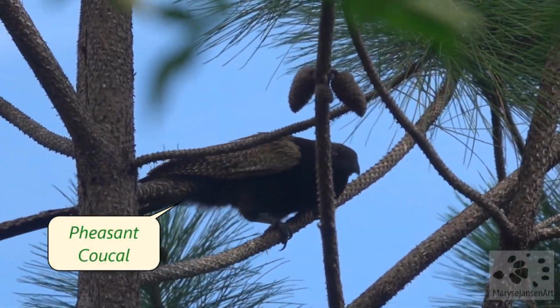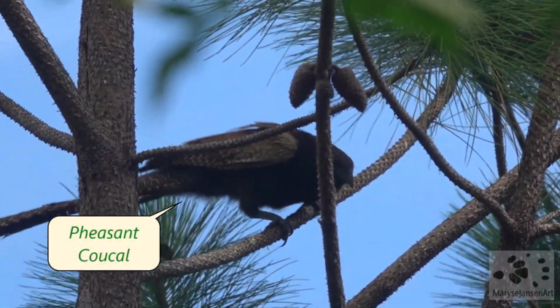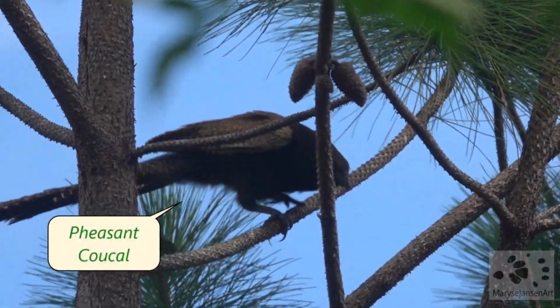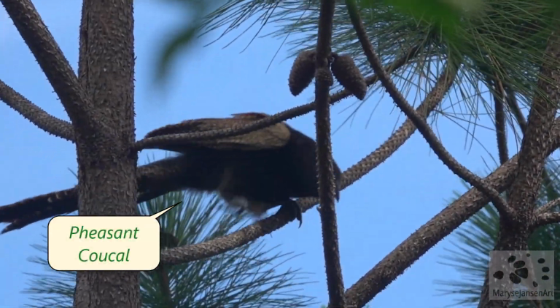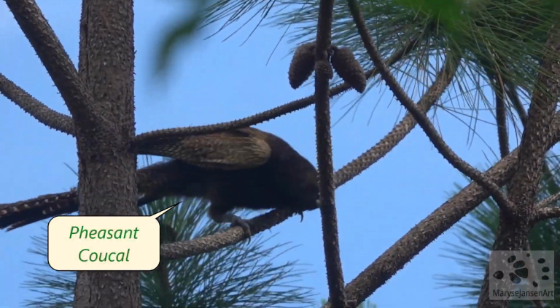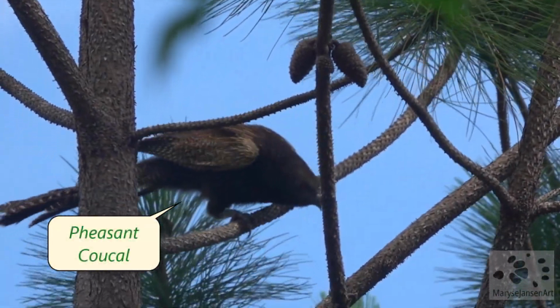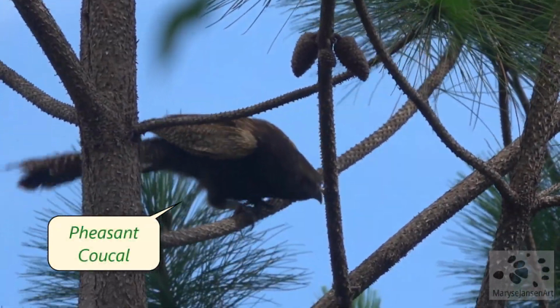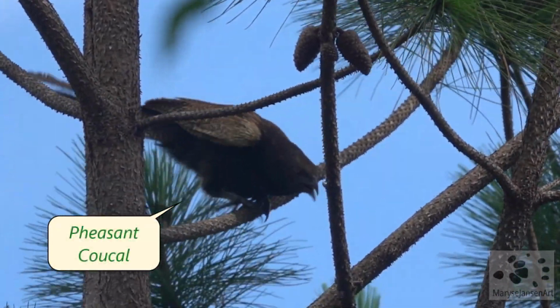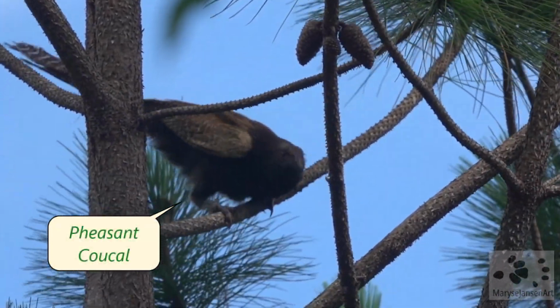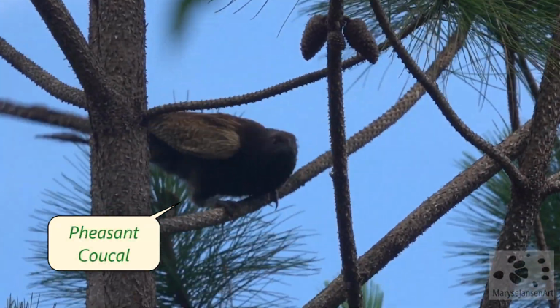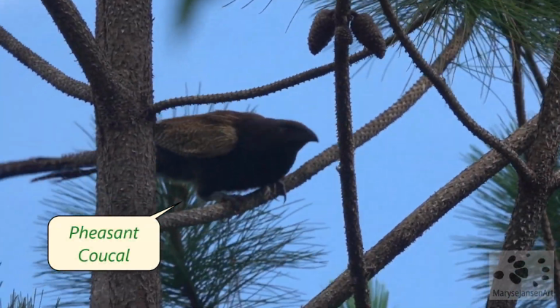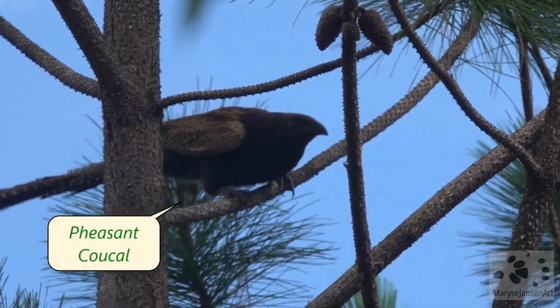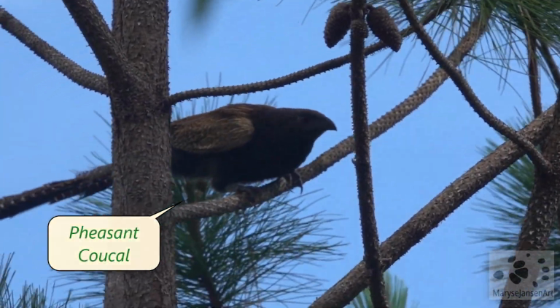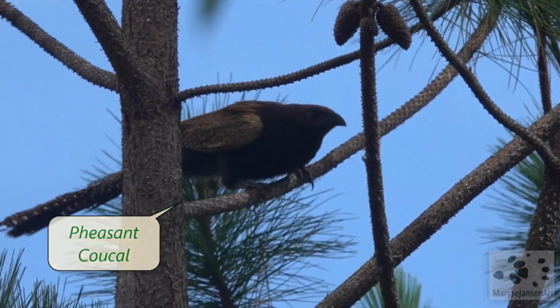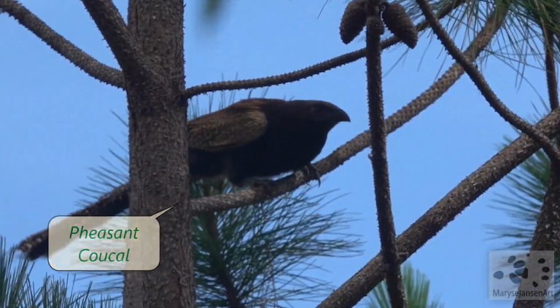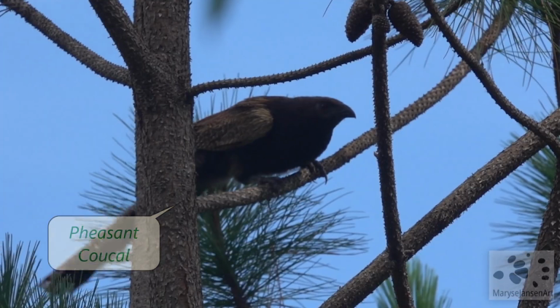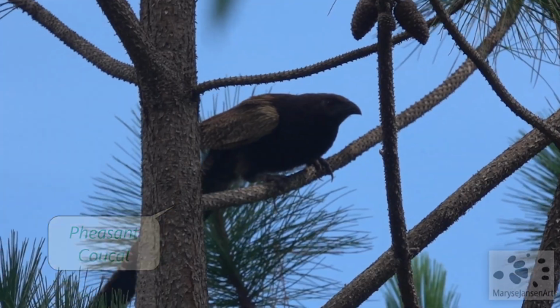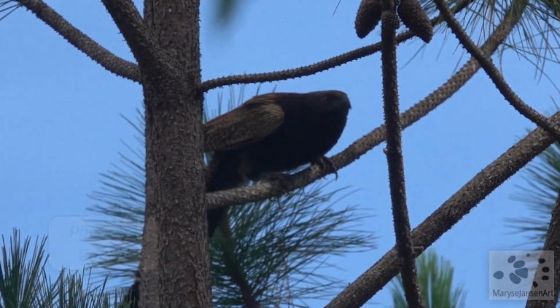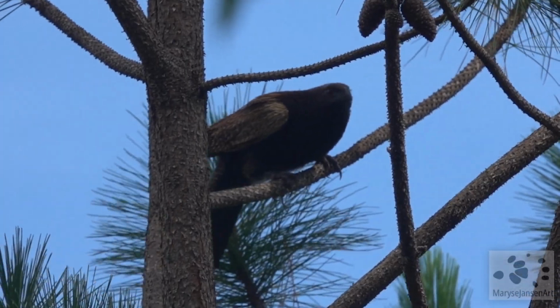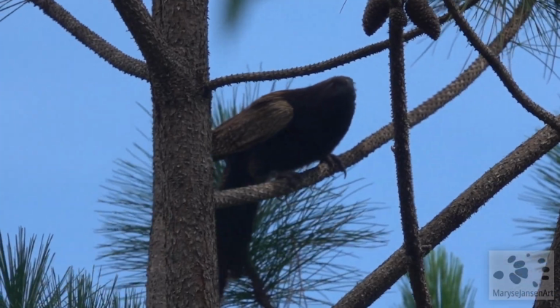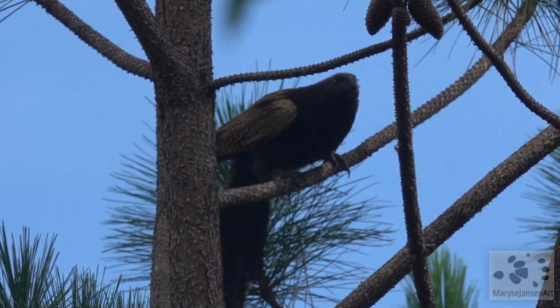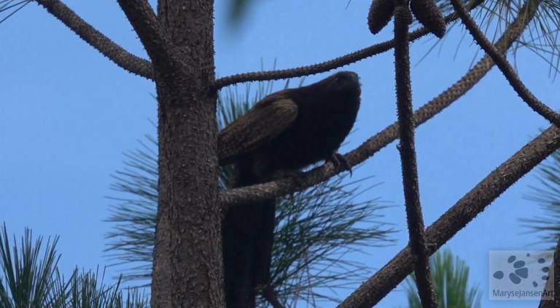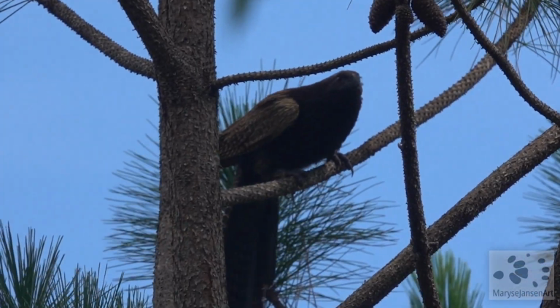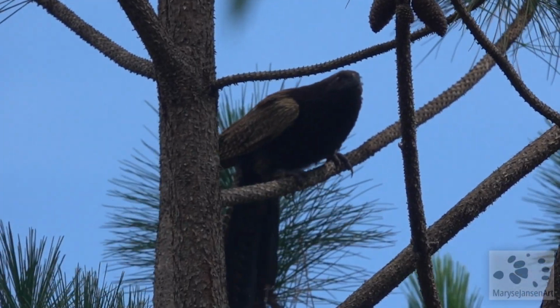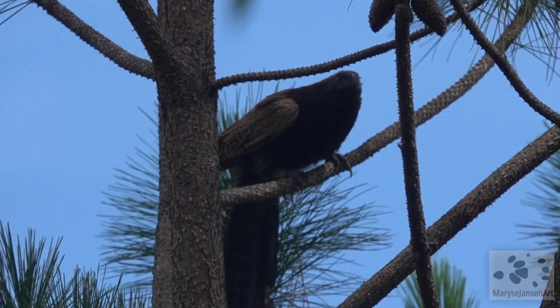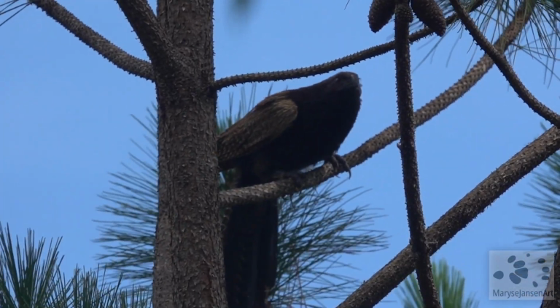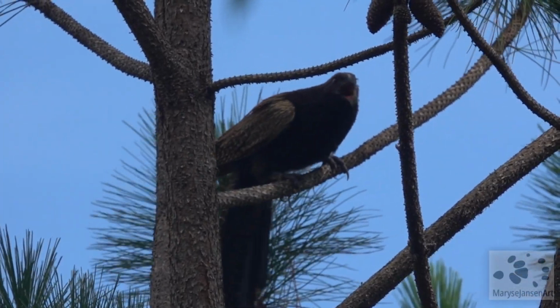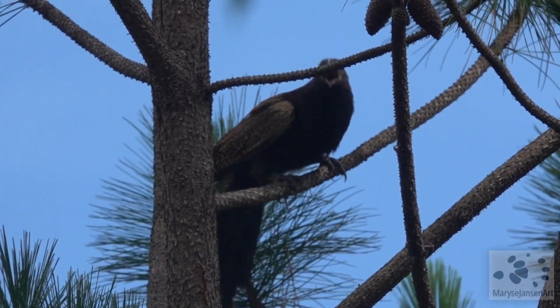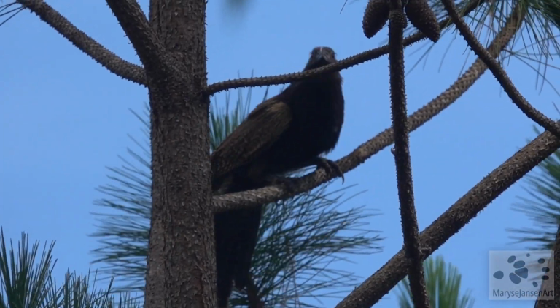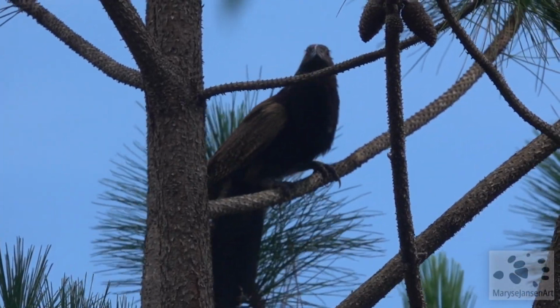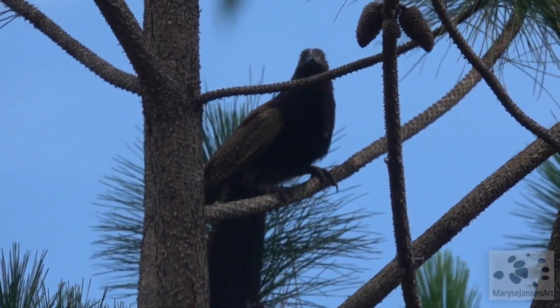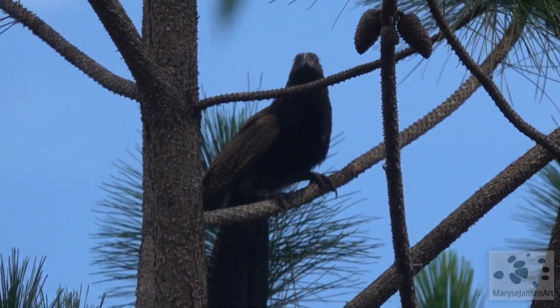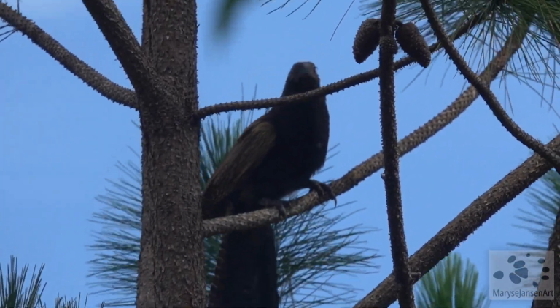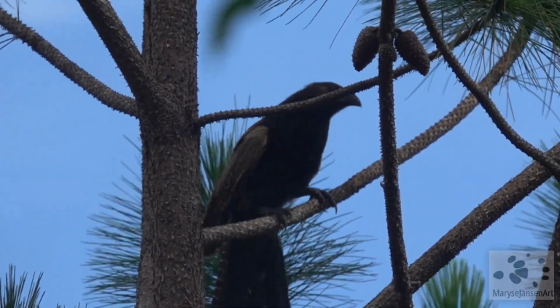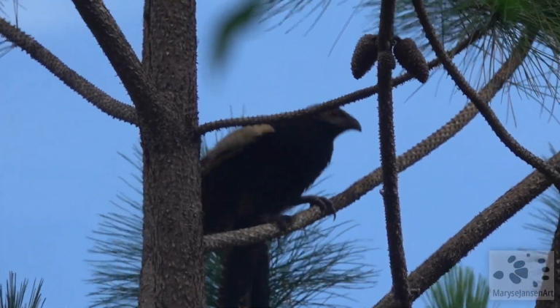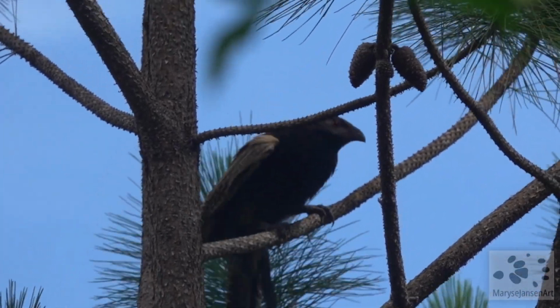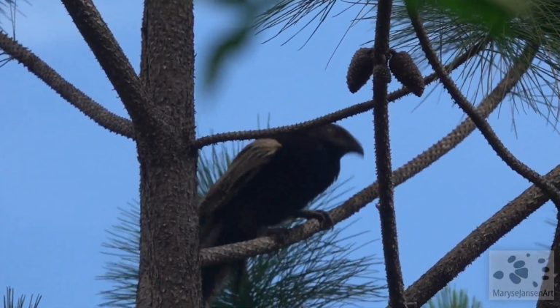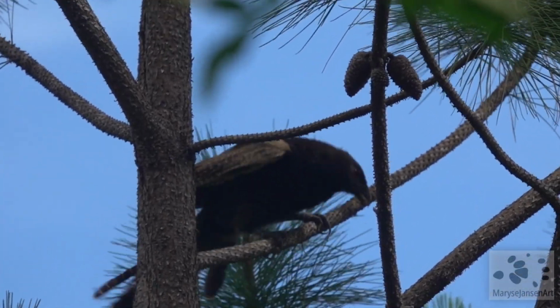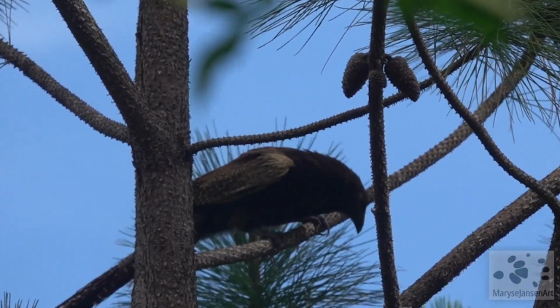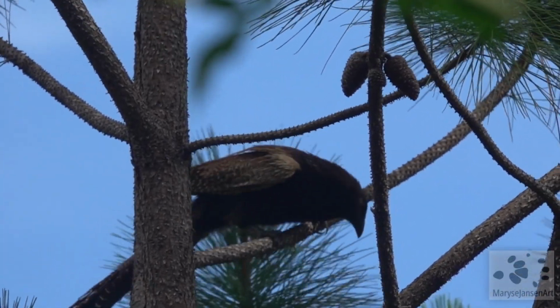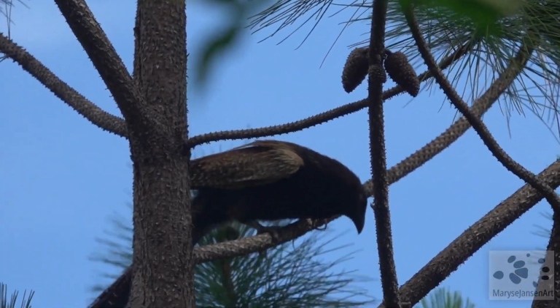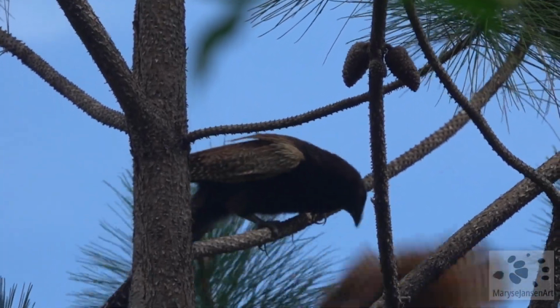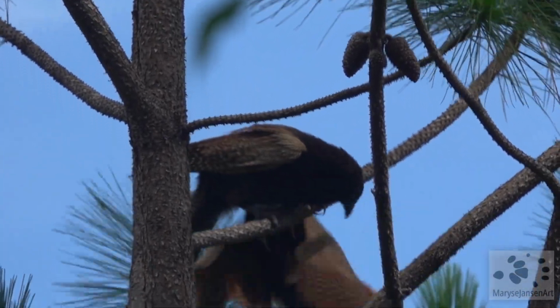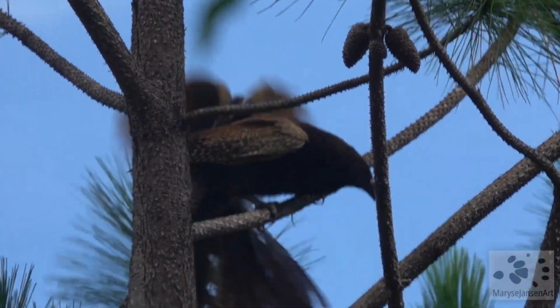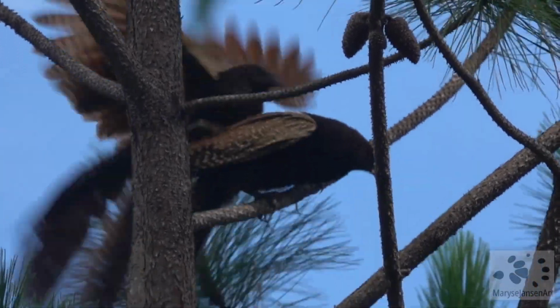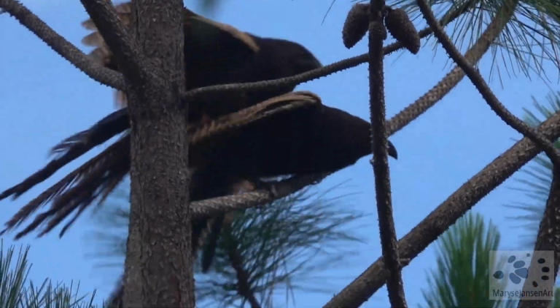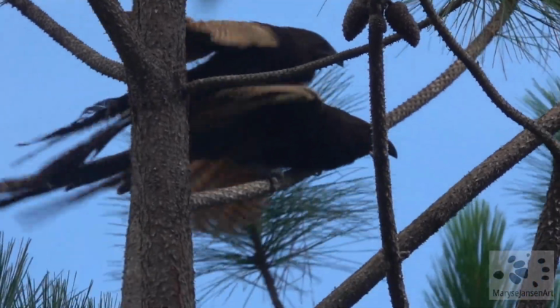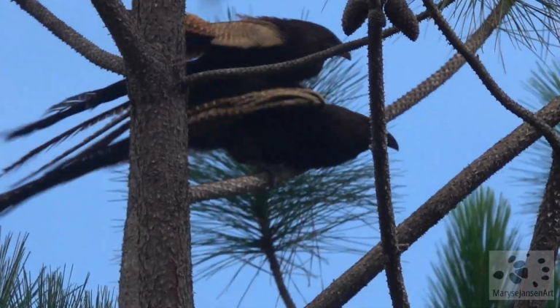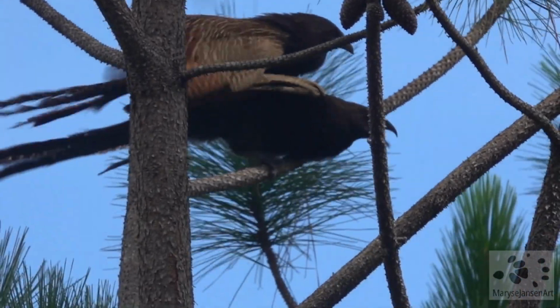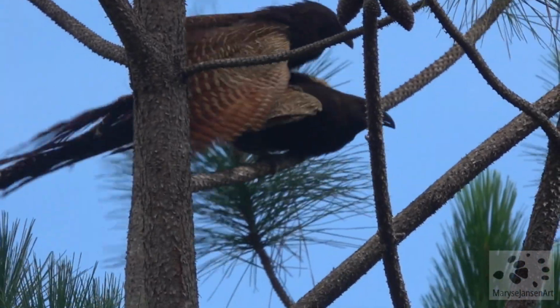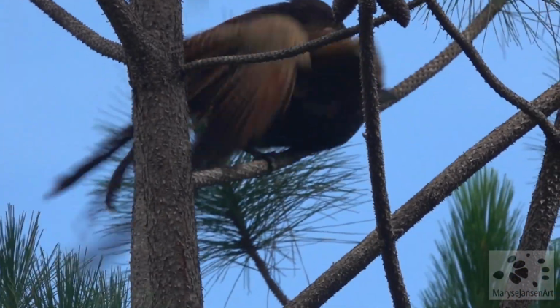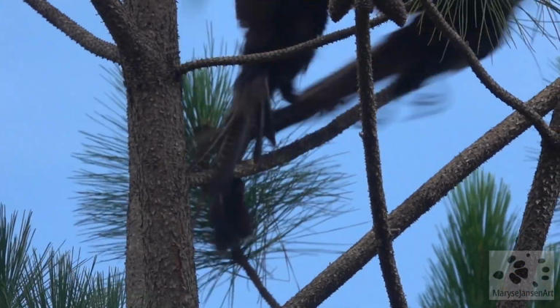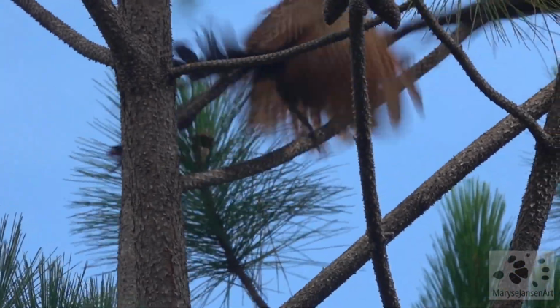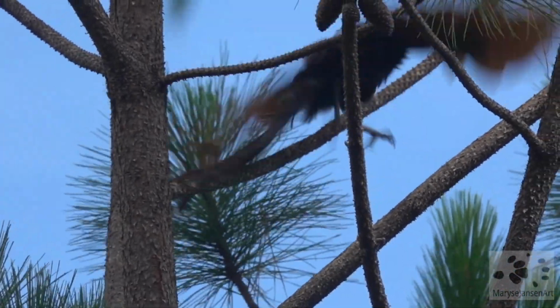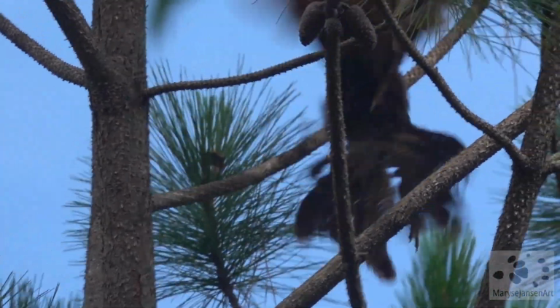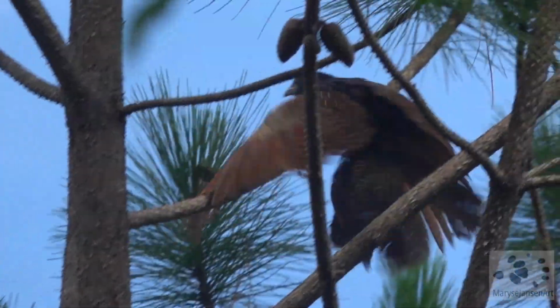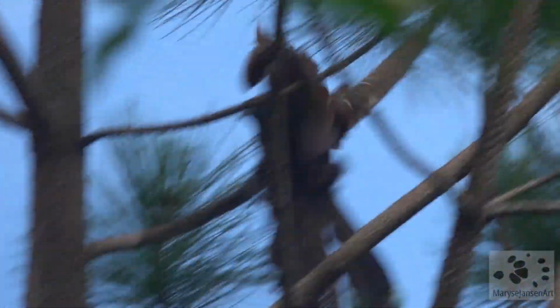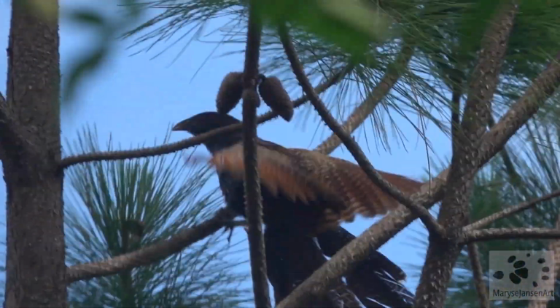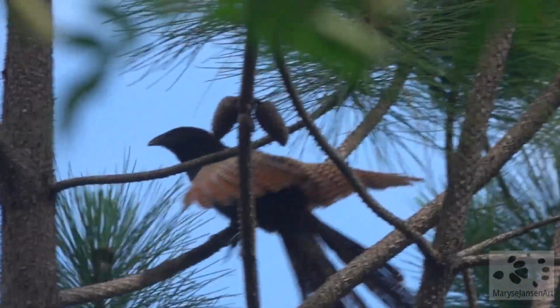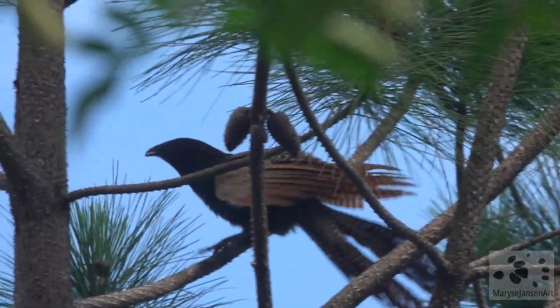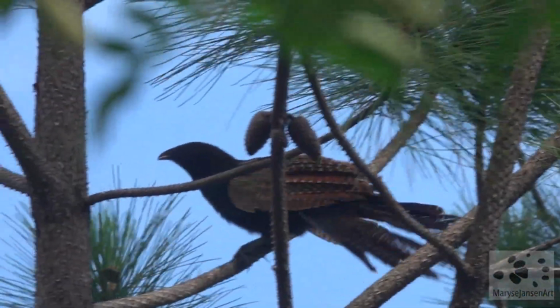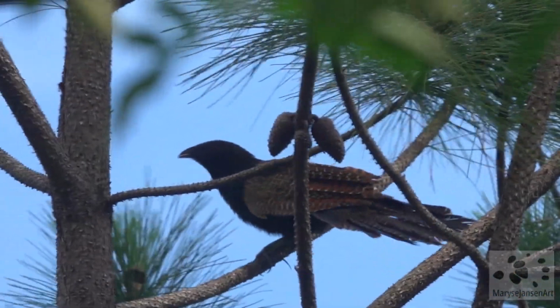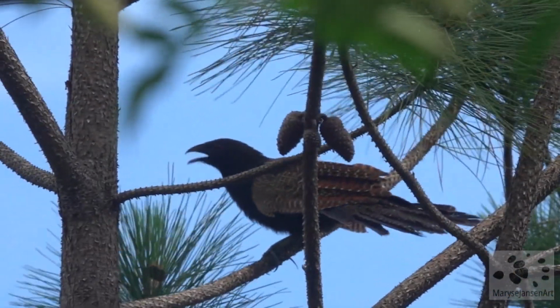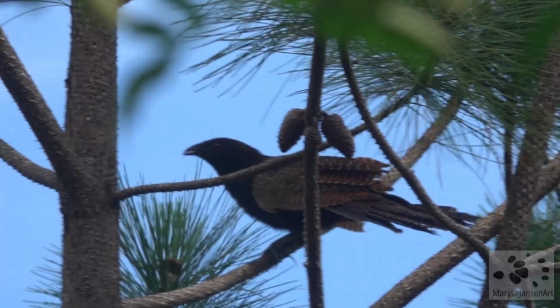That's a good start. This bird is a Pheasant Coucal. Ooh, another one.